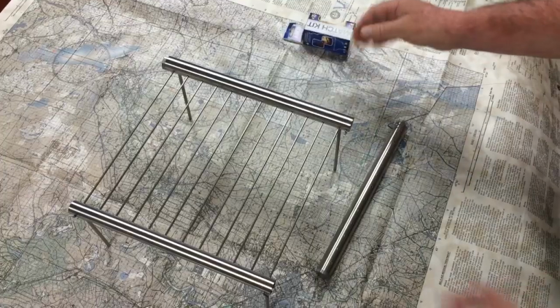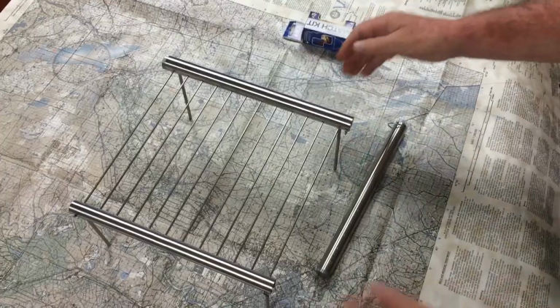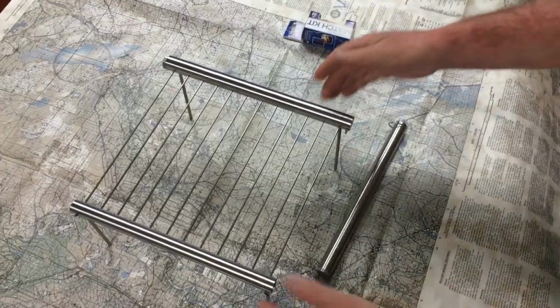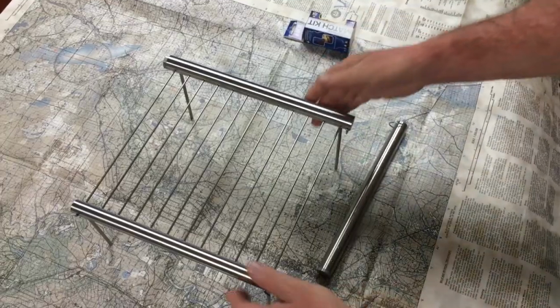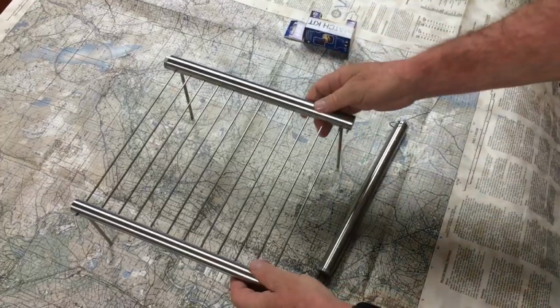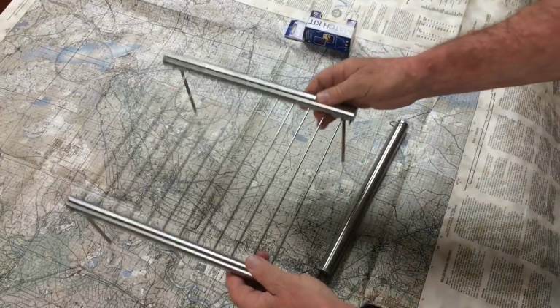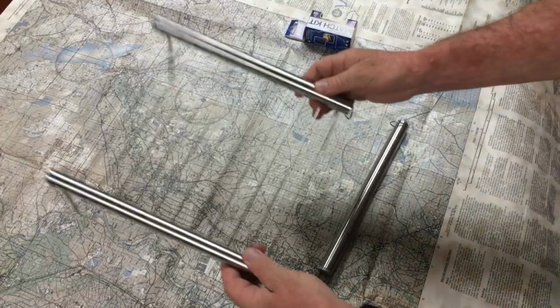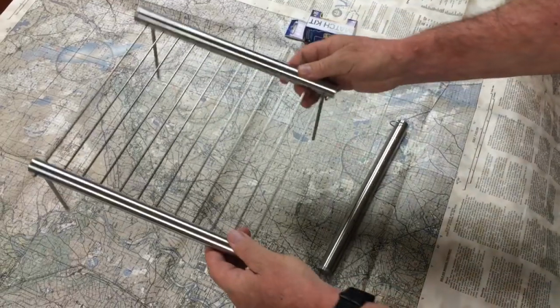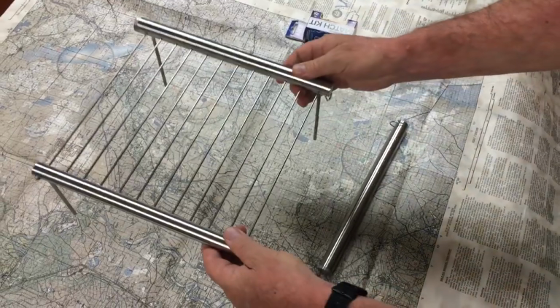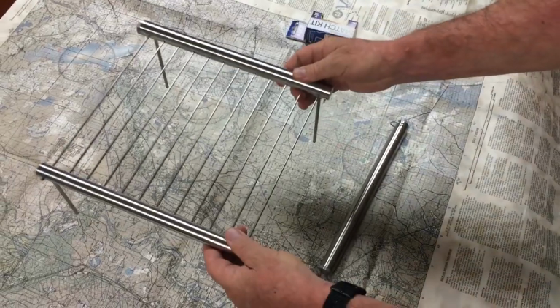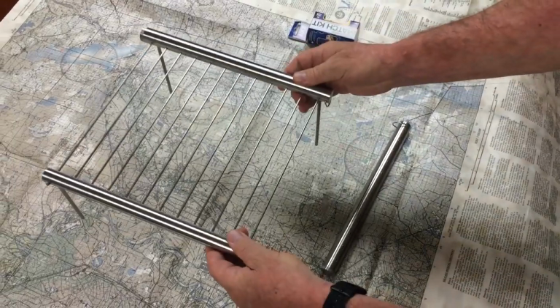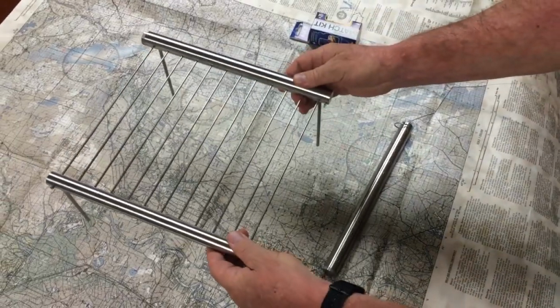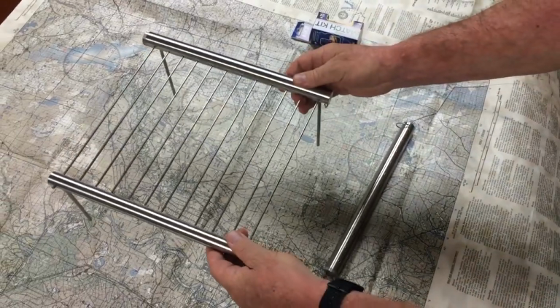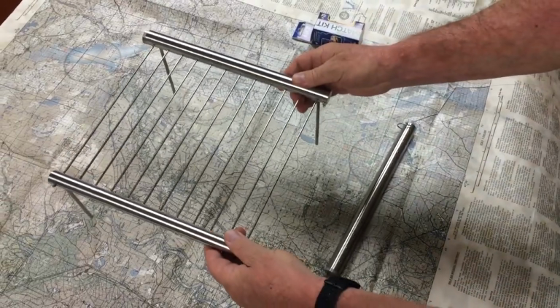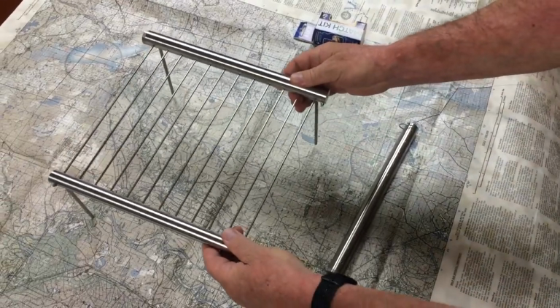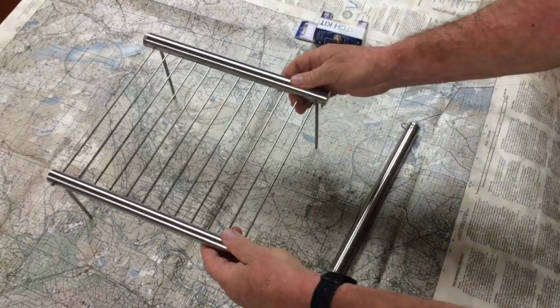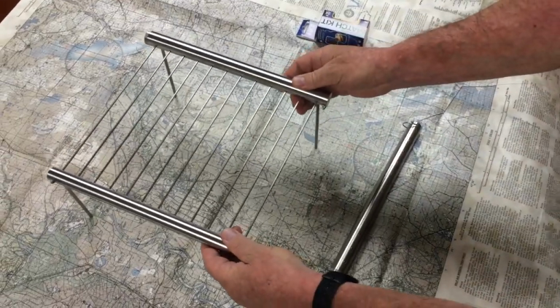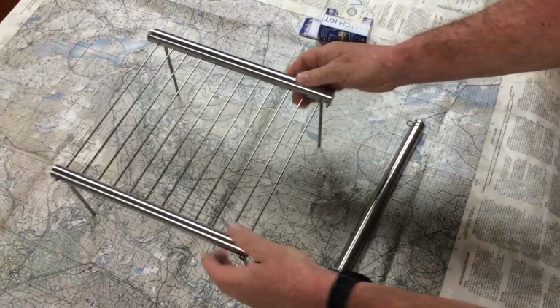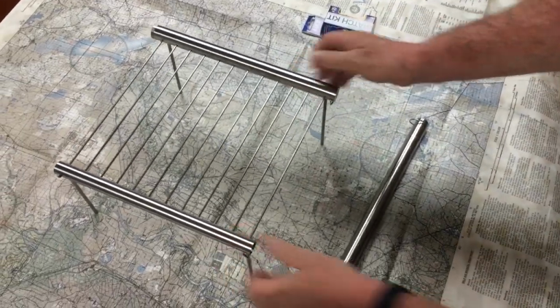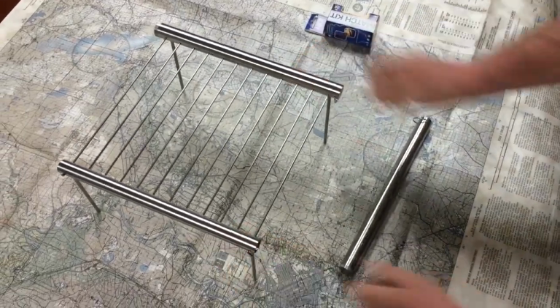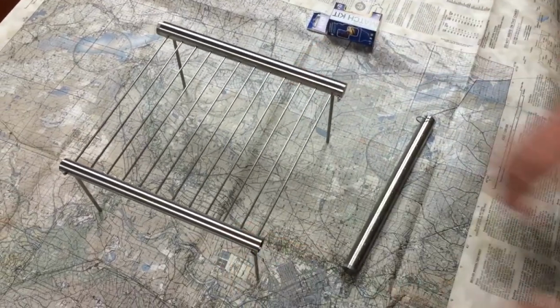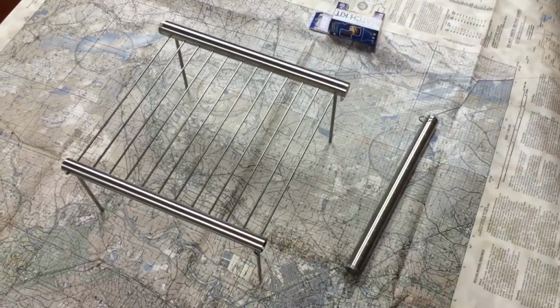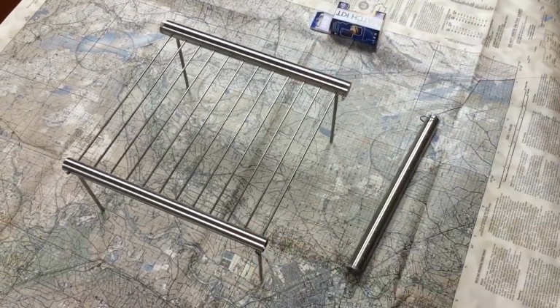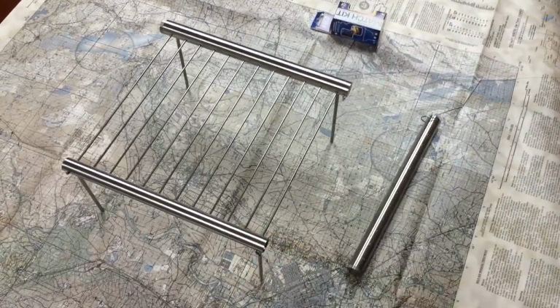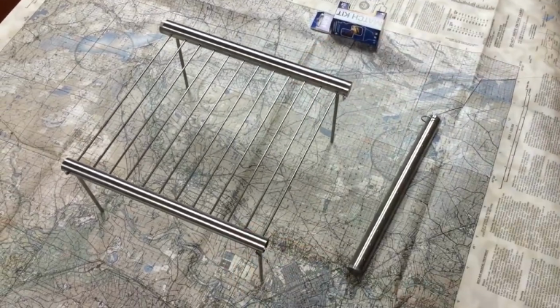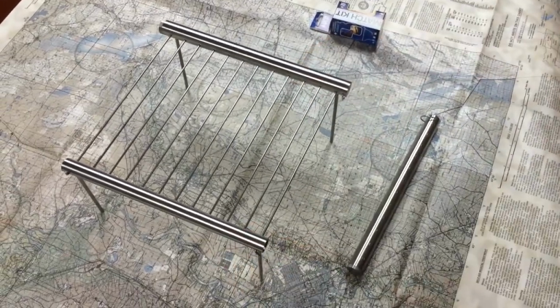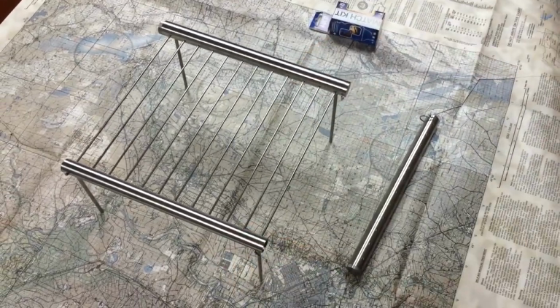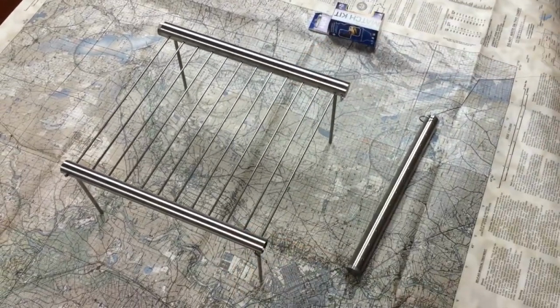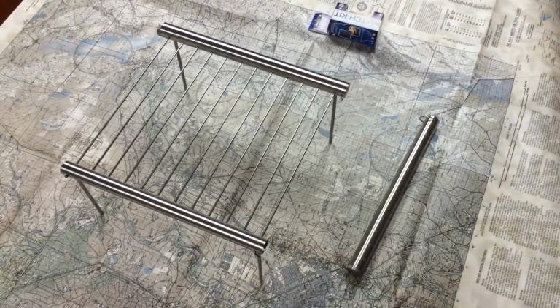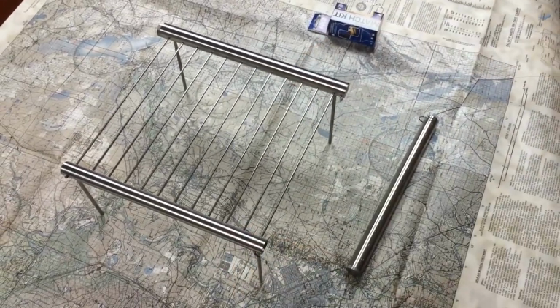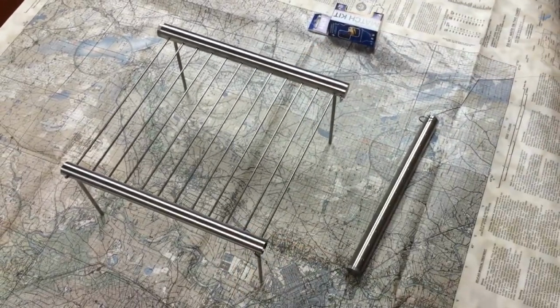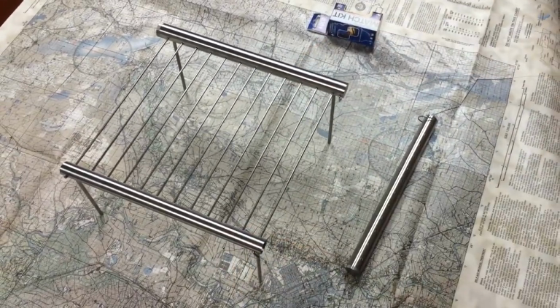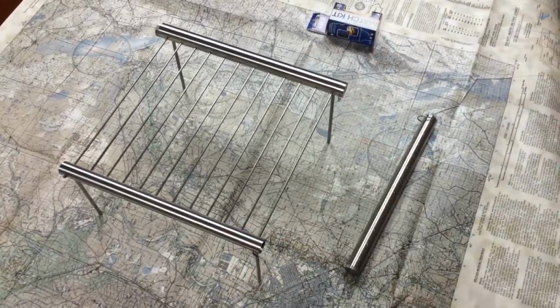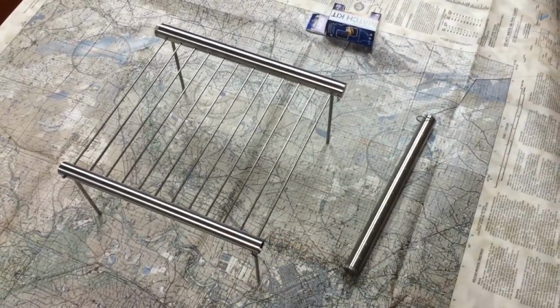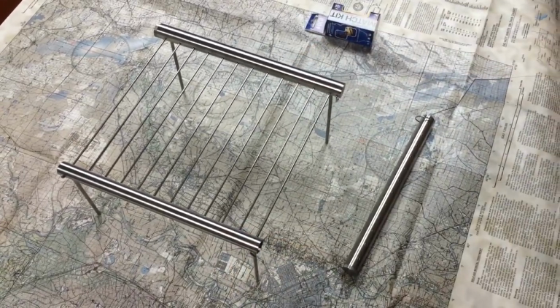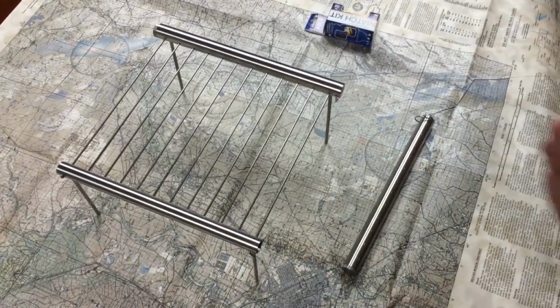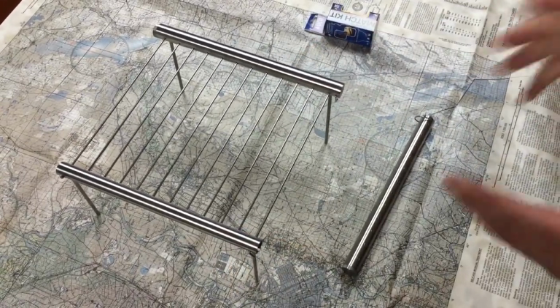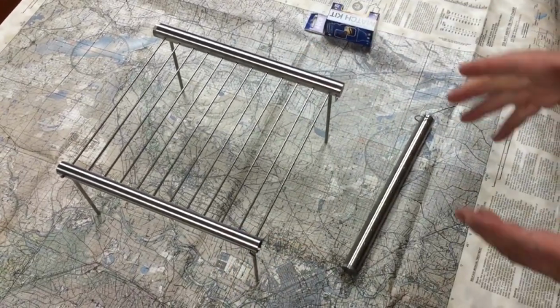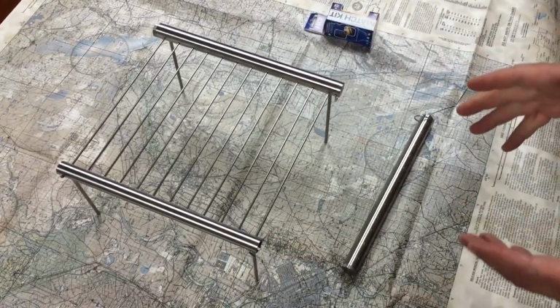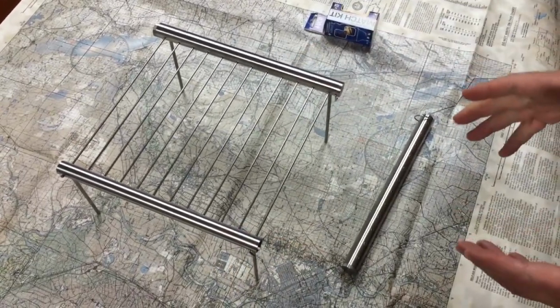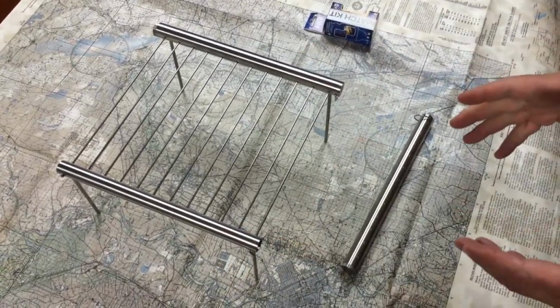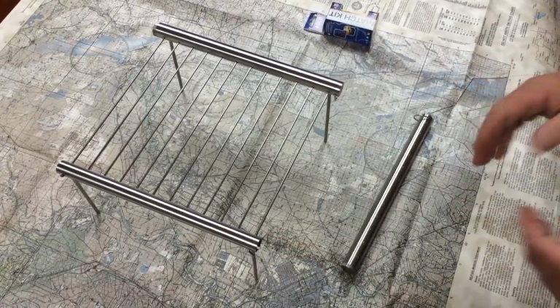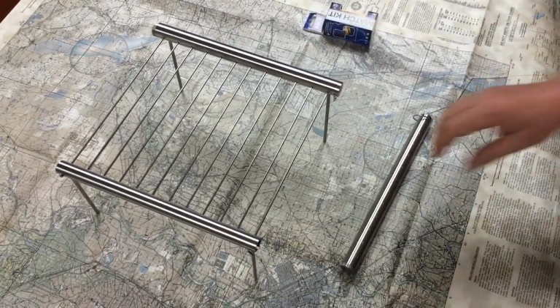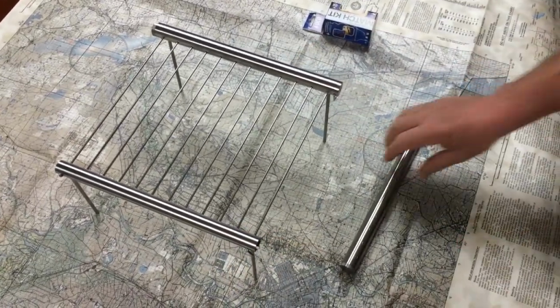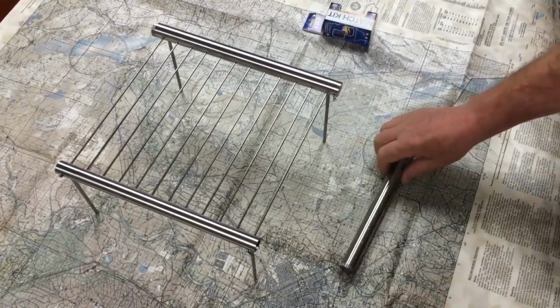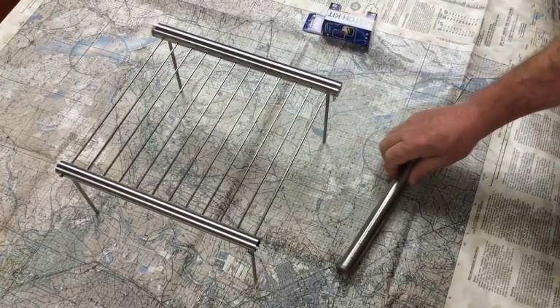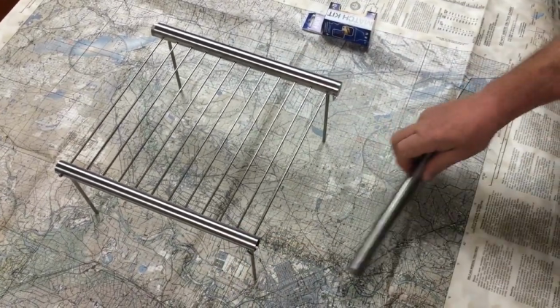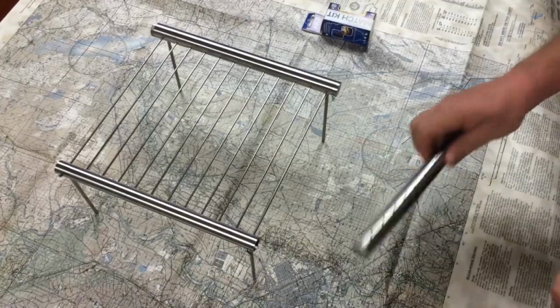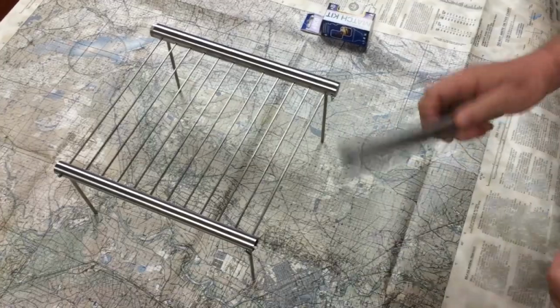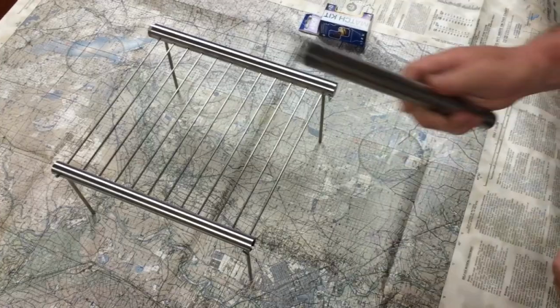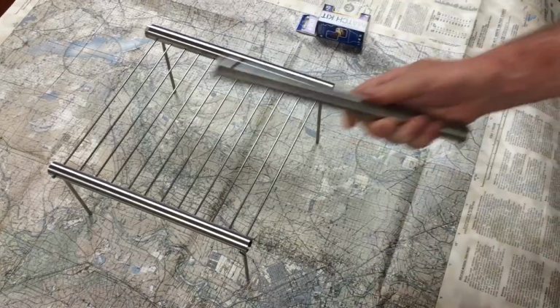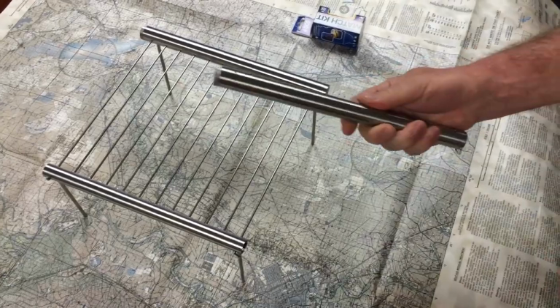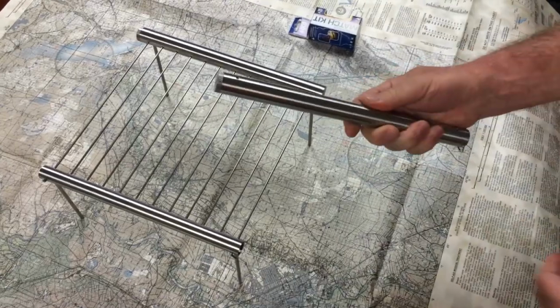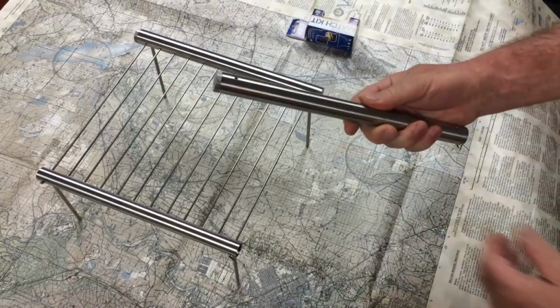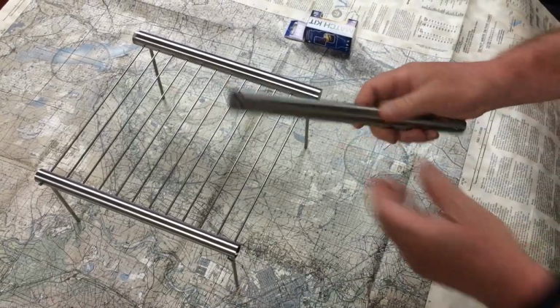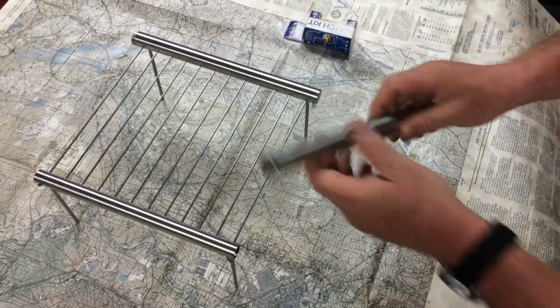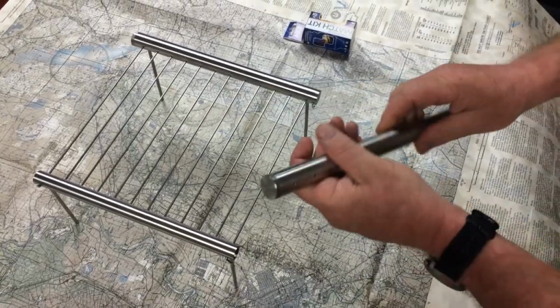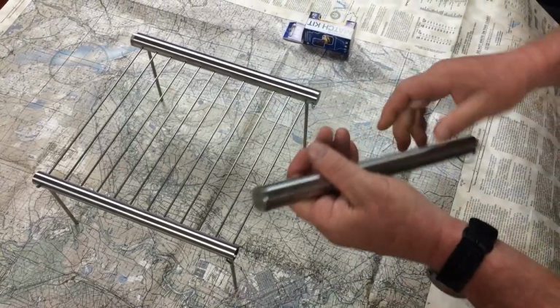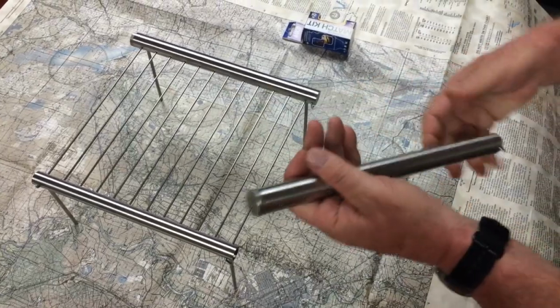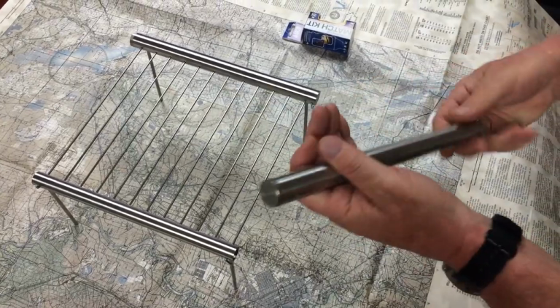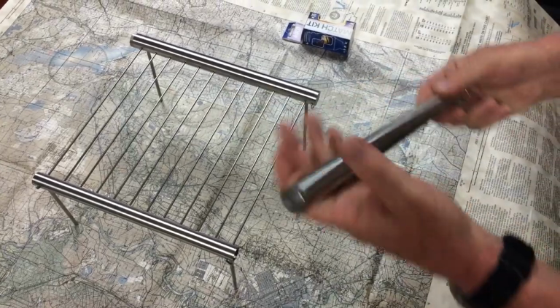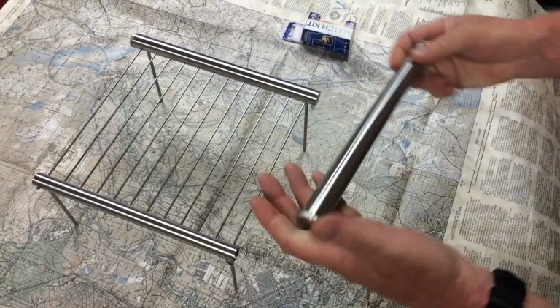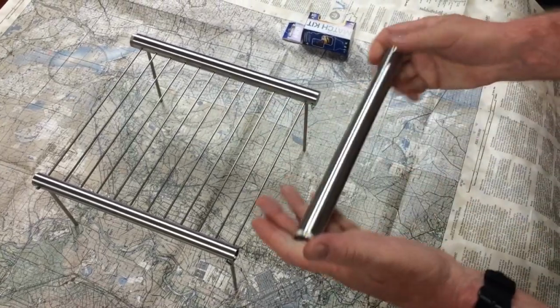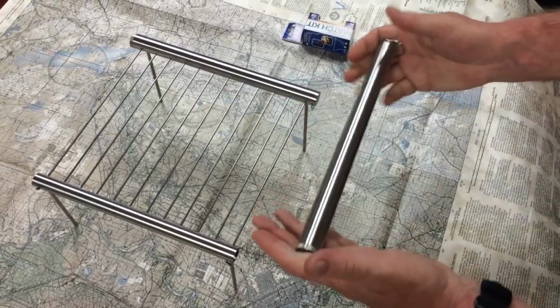So here's this awesome grill. How are you going to travel around with that? That's going to really suck — but not if it comes like this.